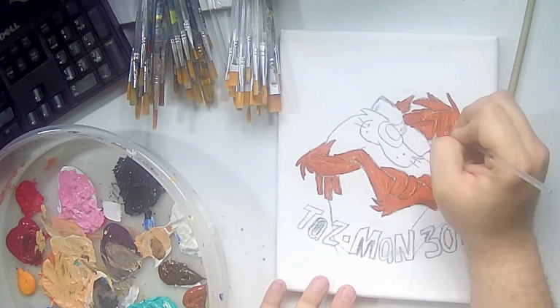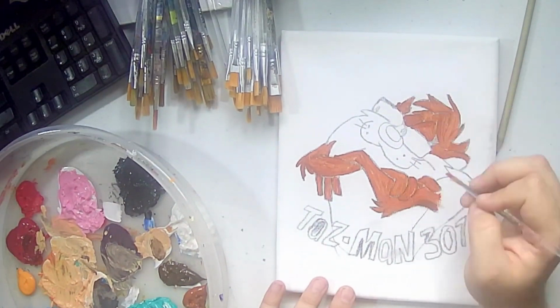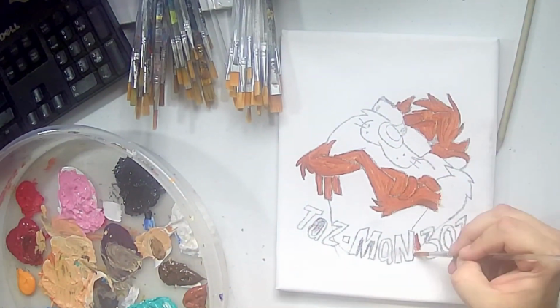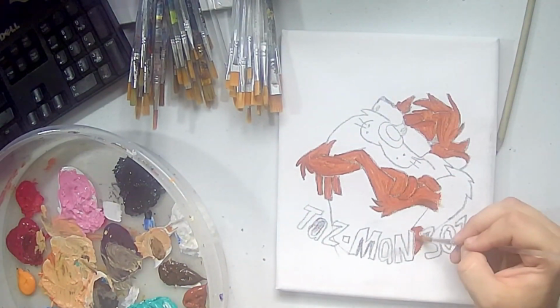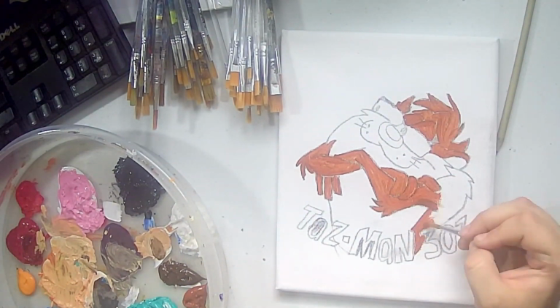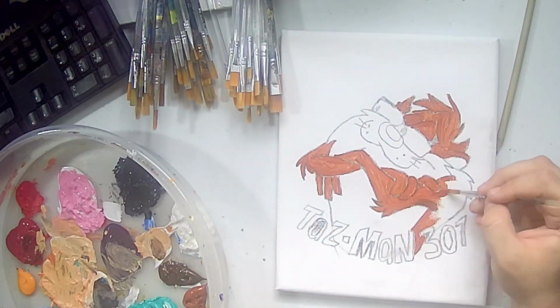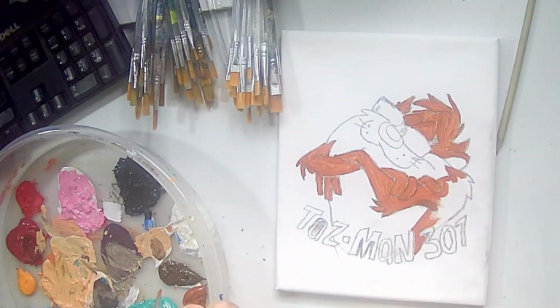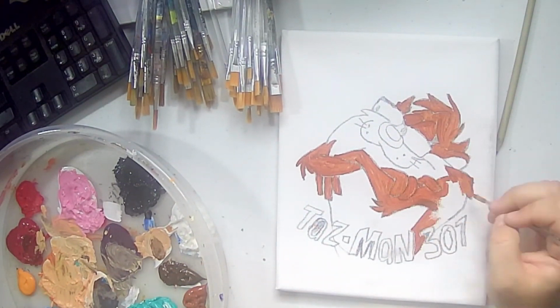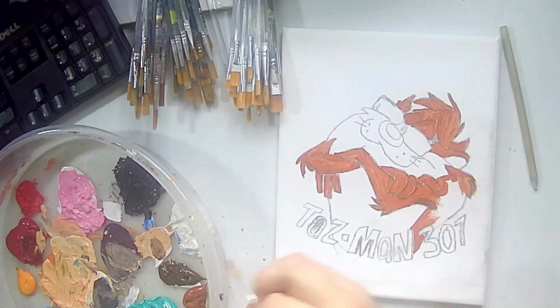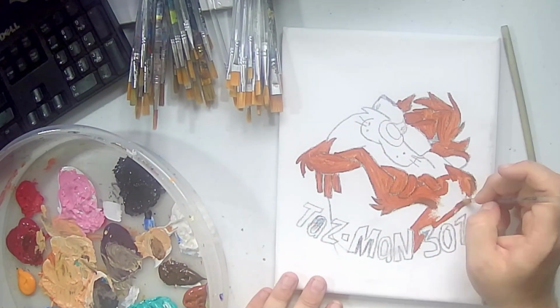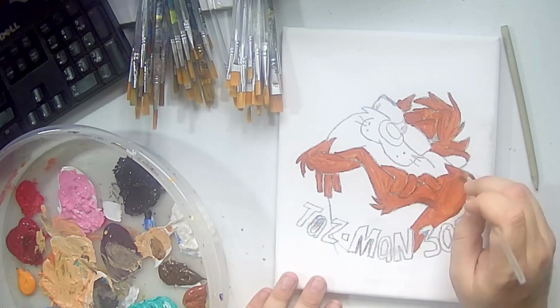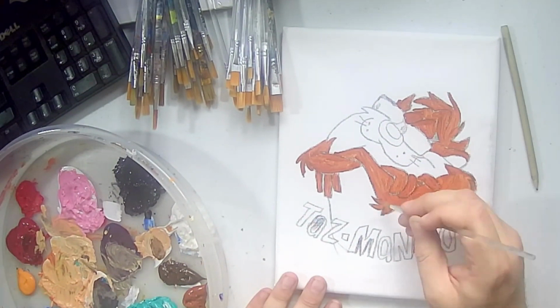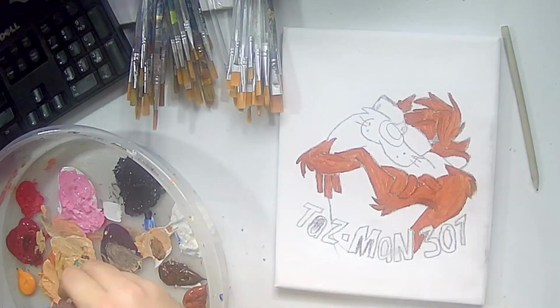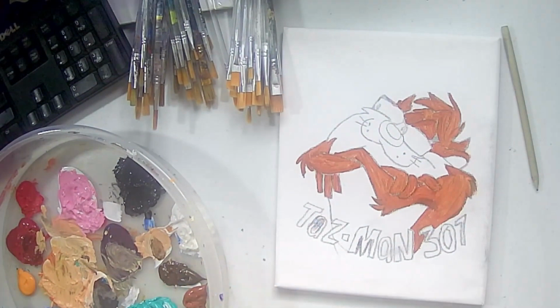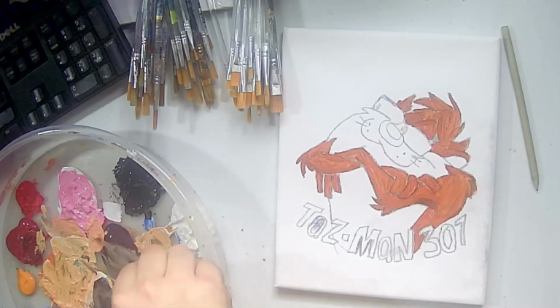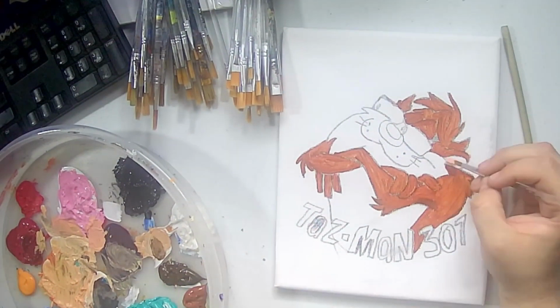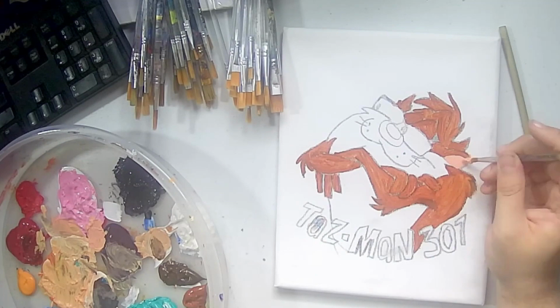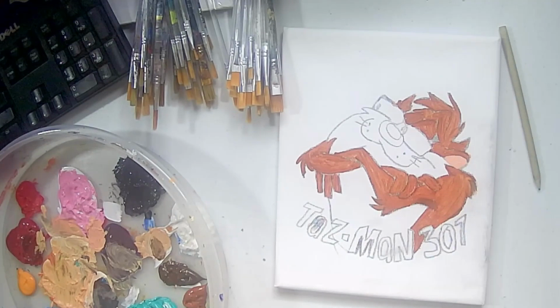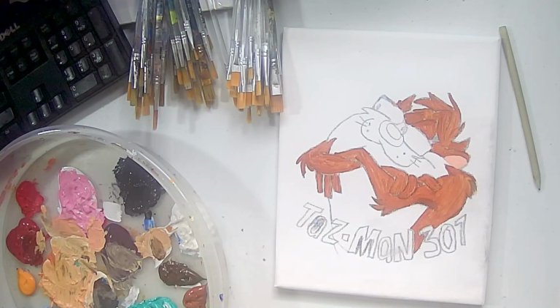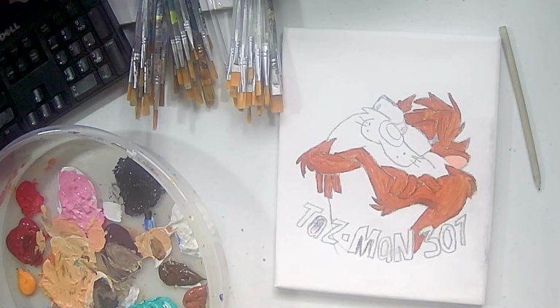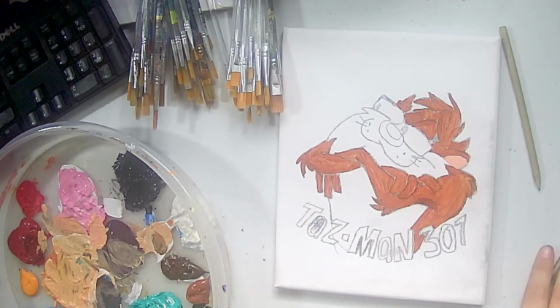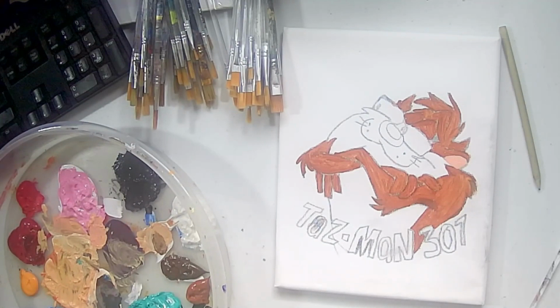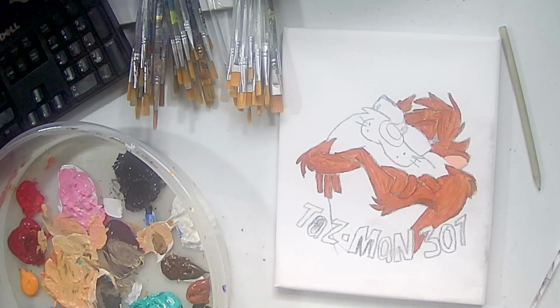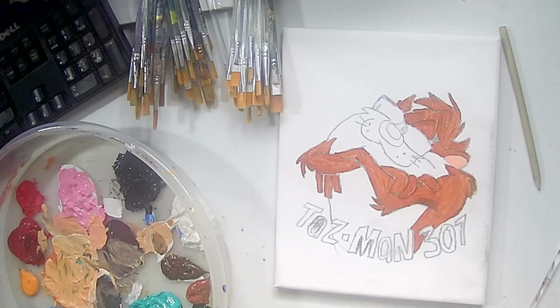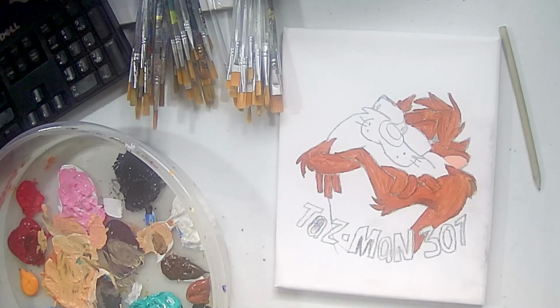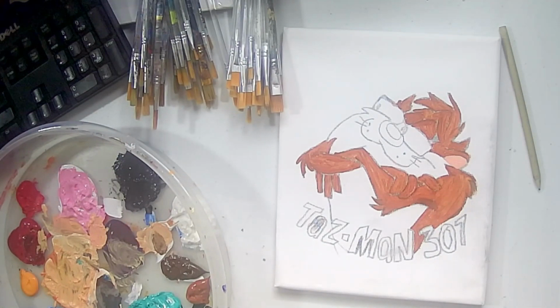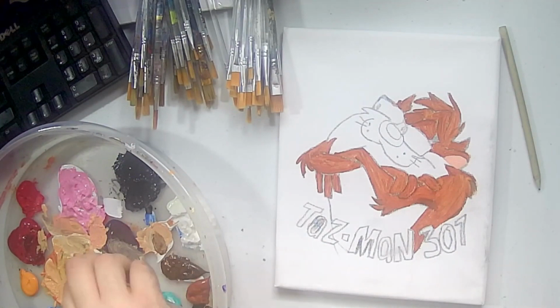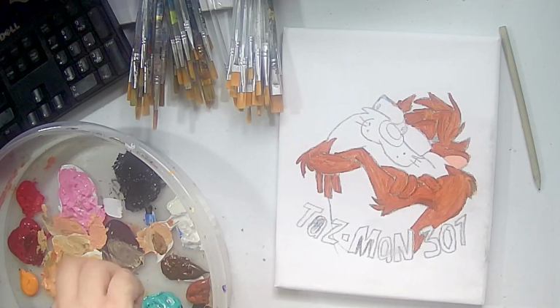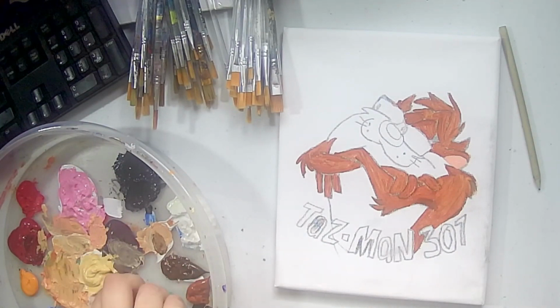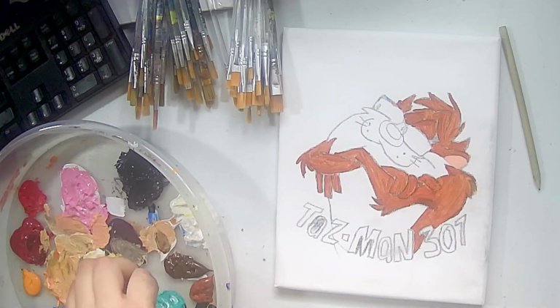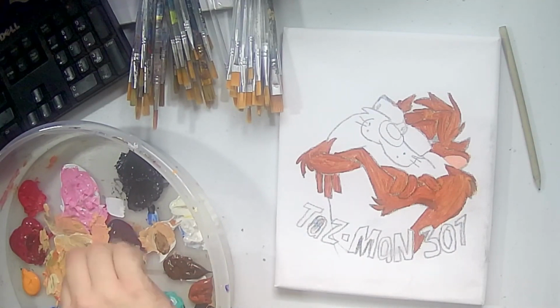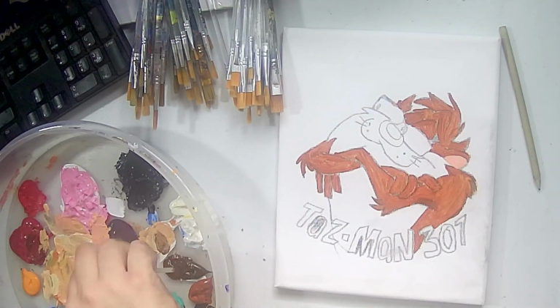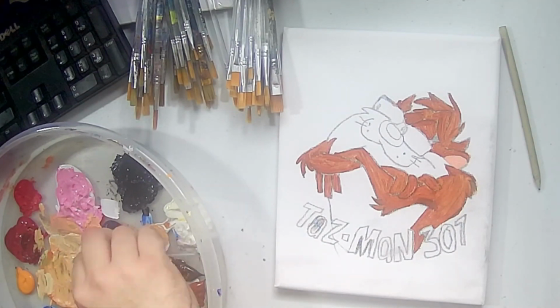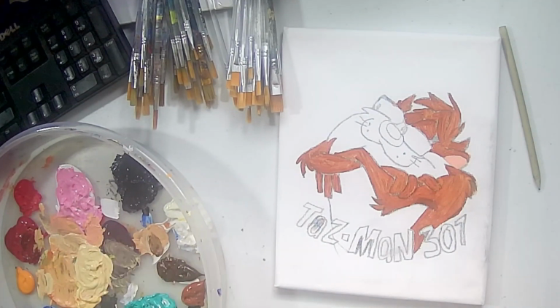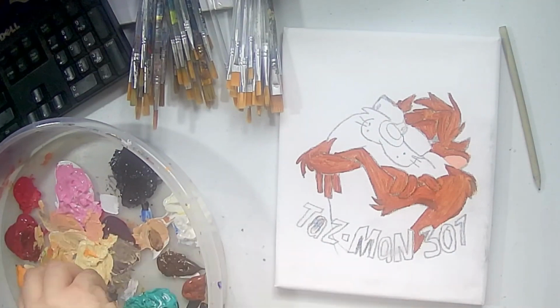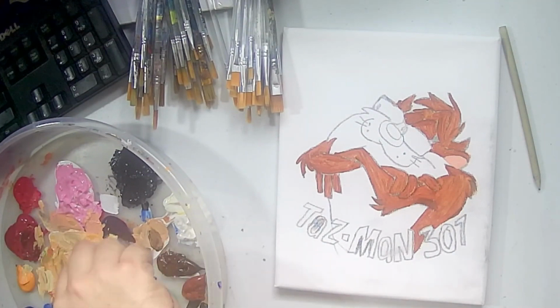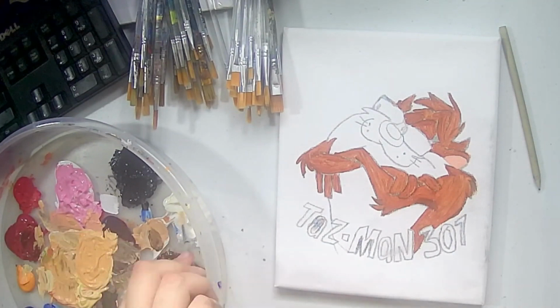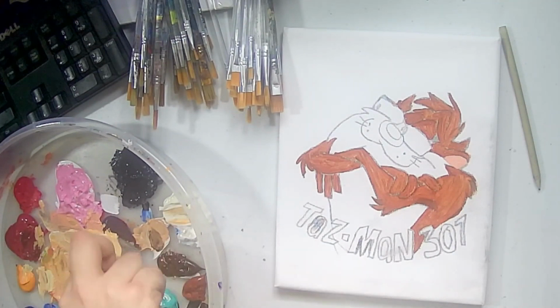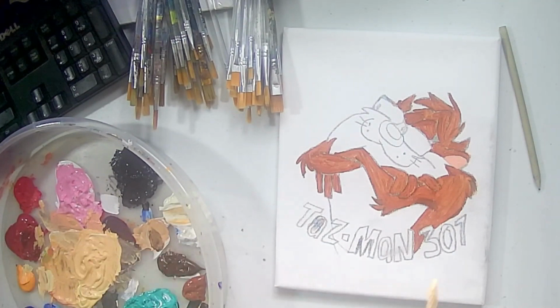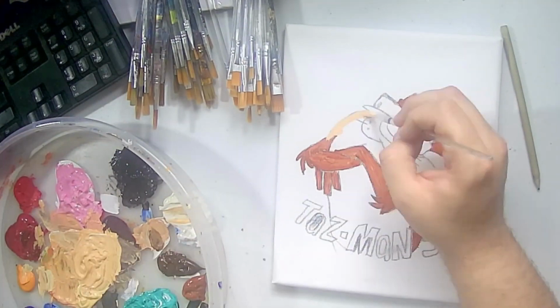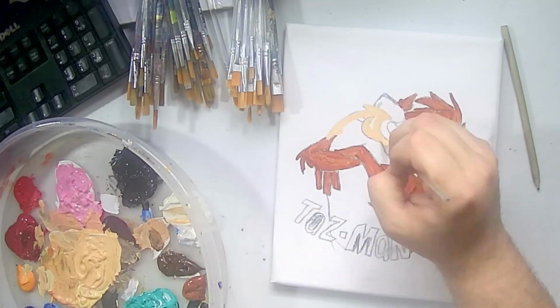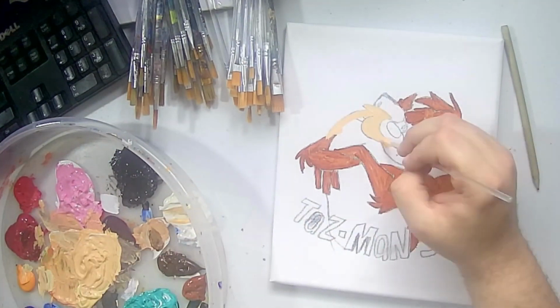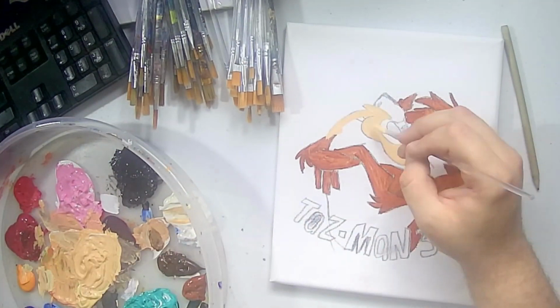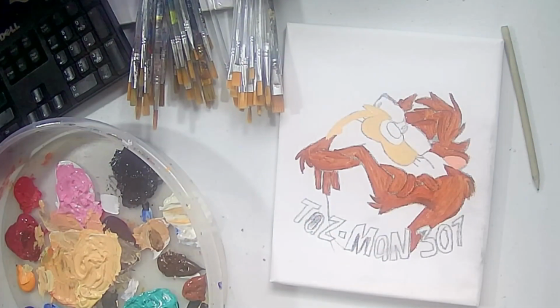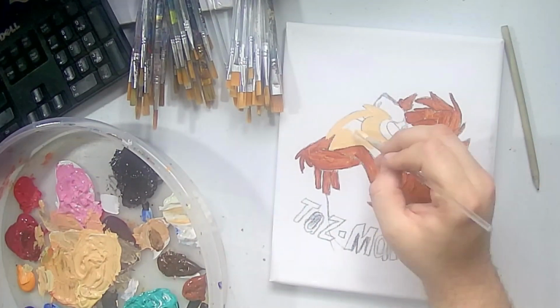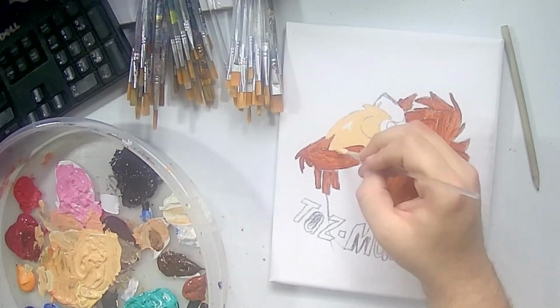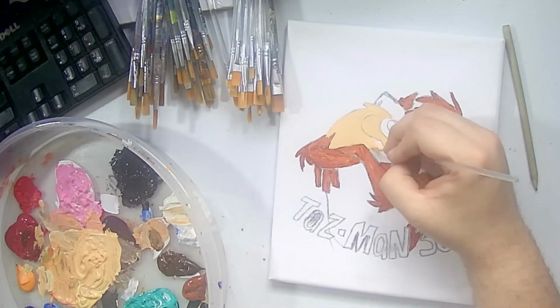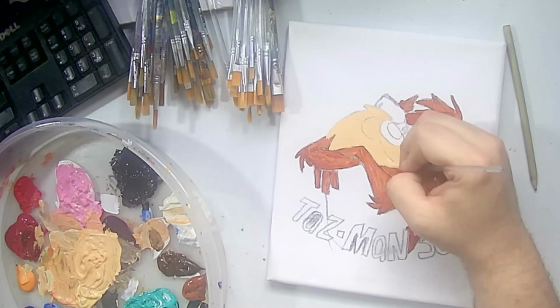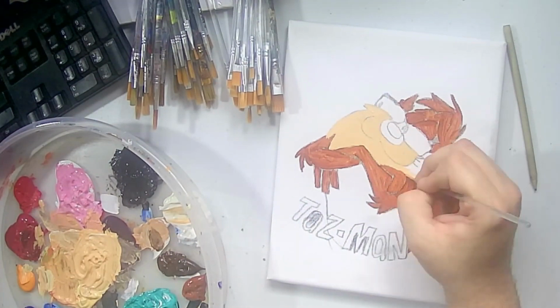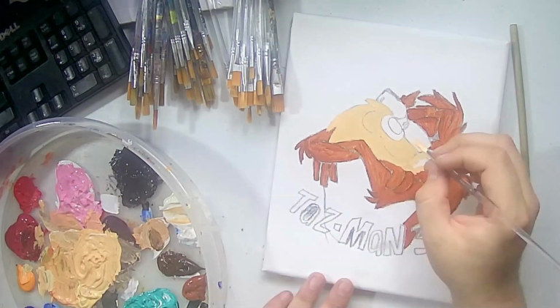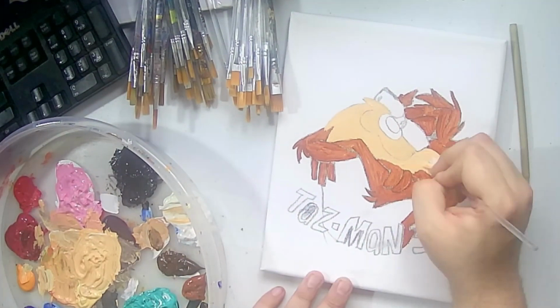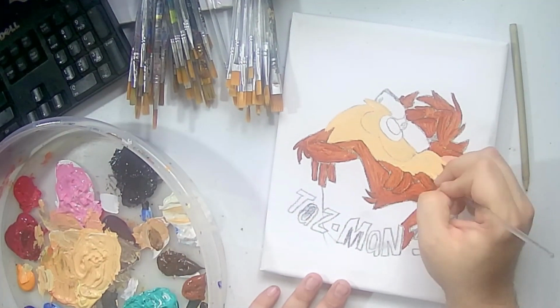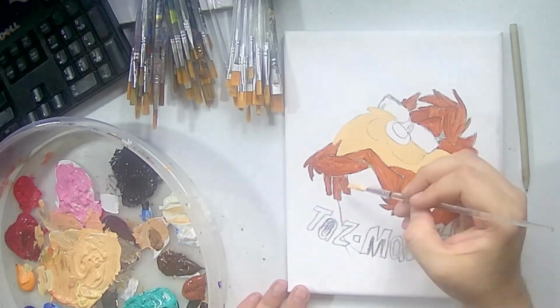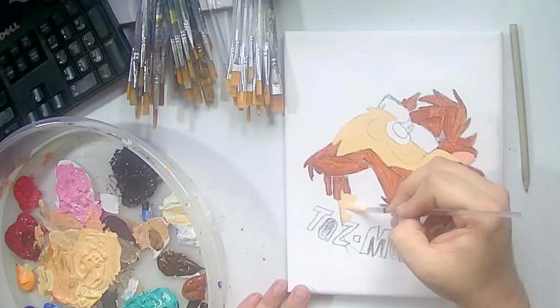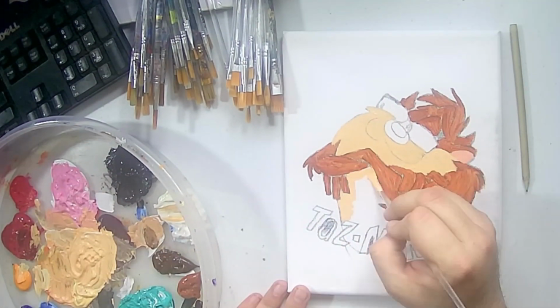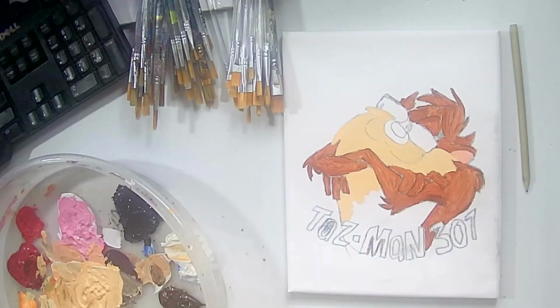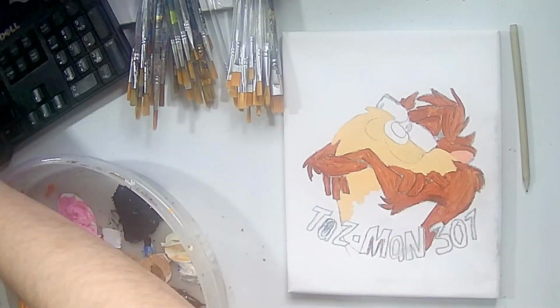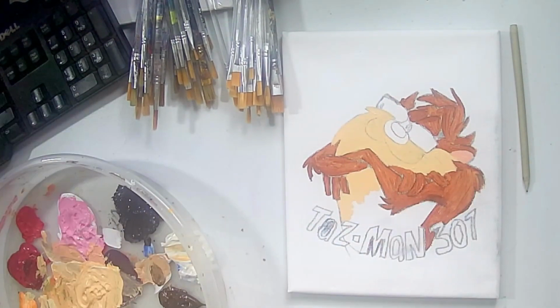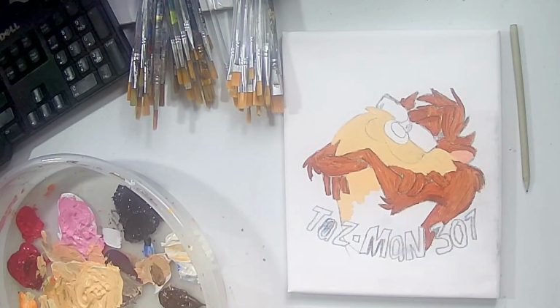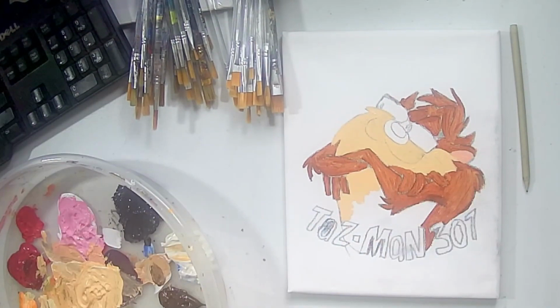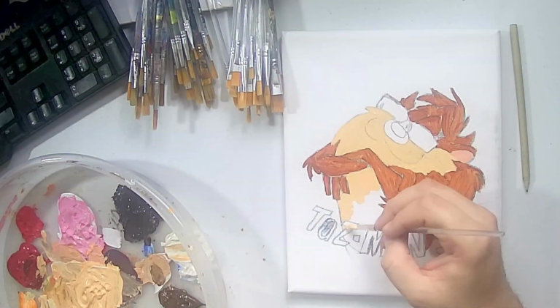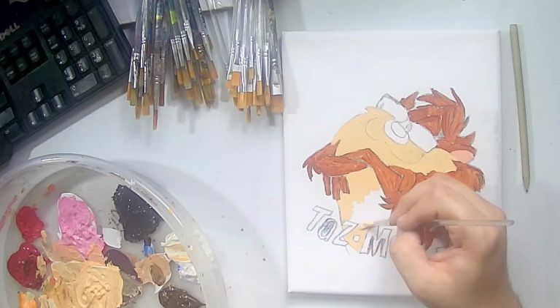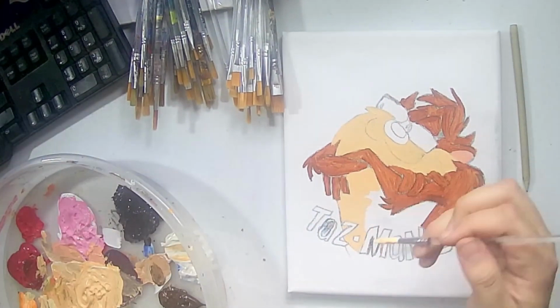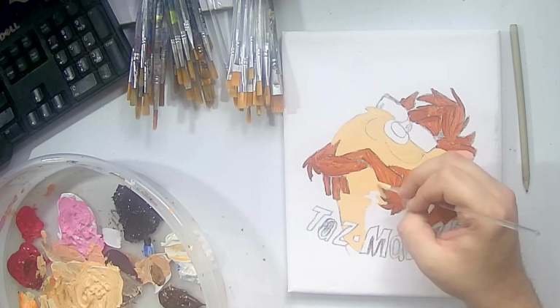It's gonna be the best that I can. Everybody loves the Tasman 307.